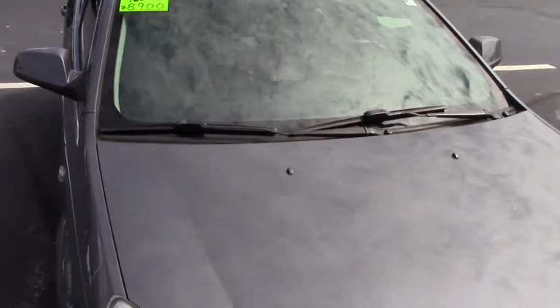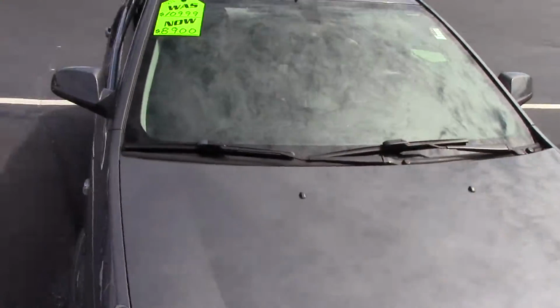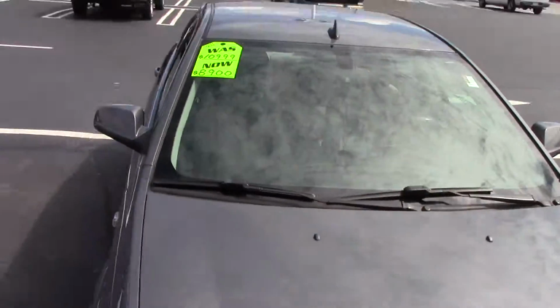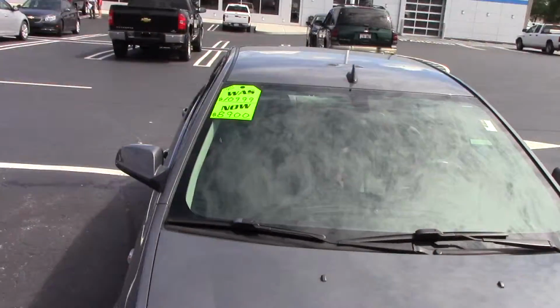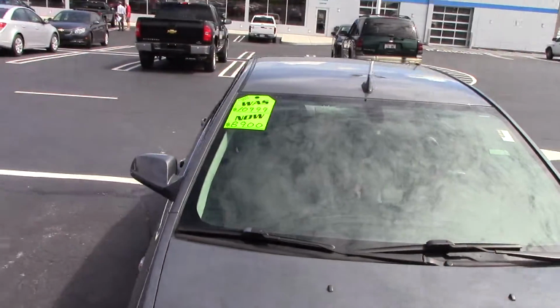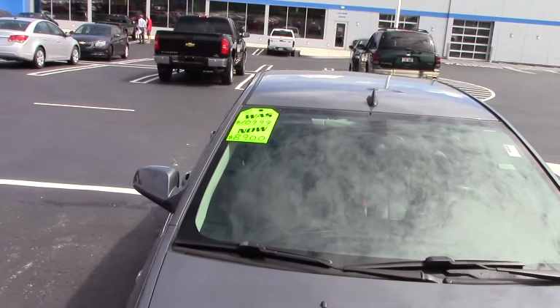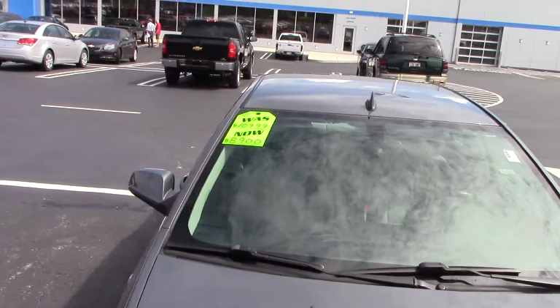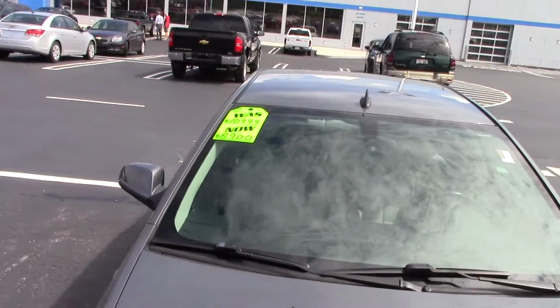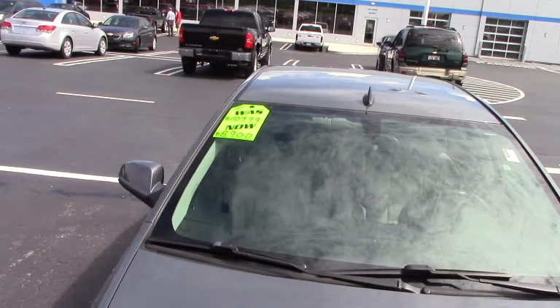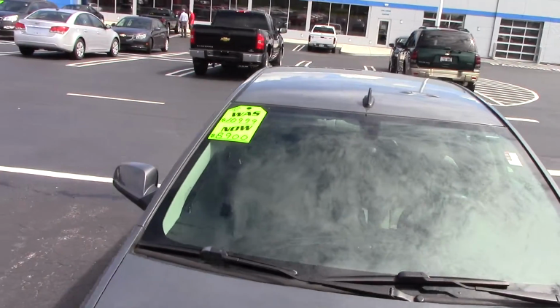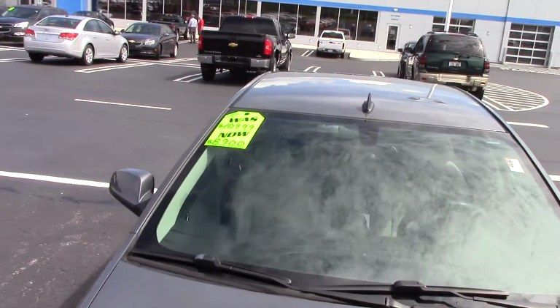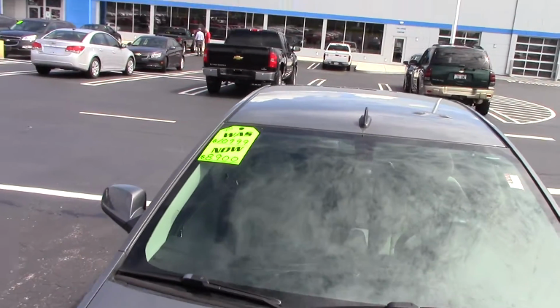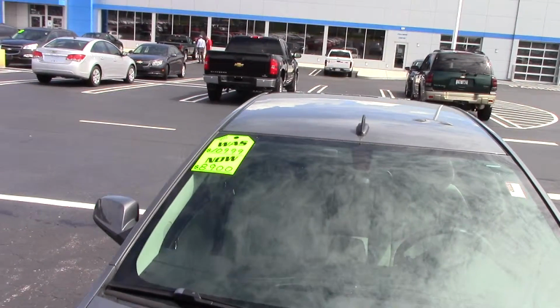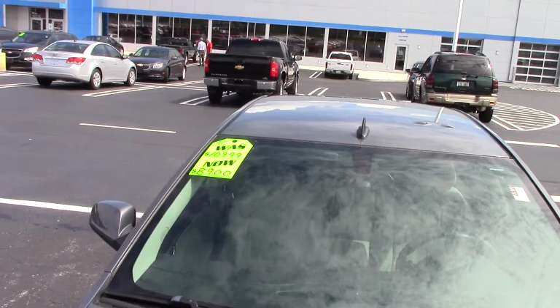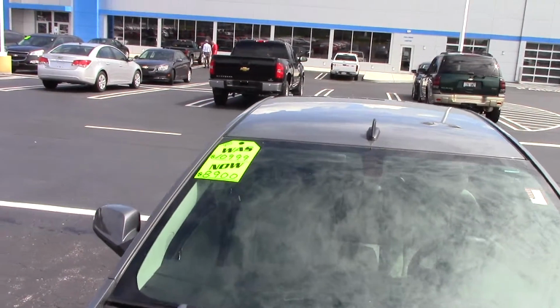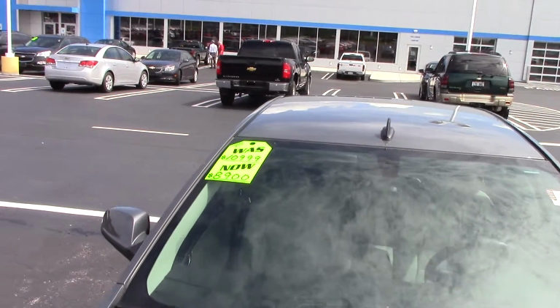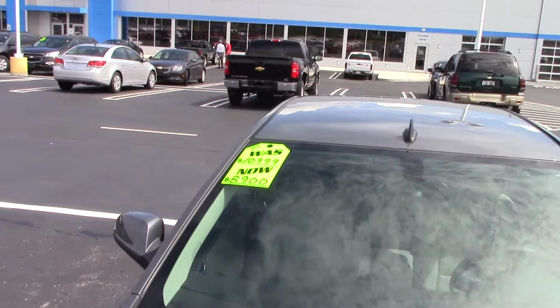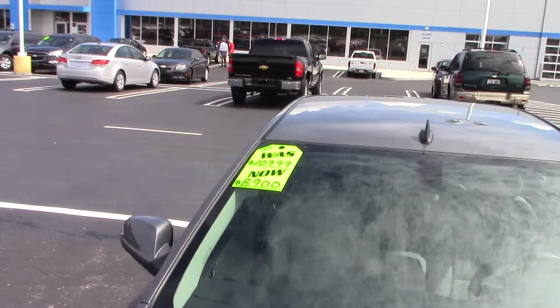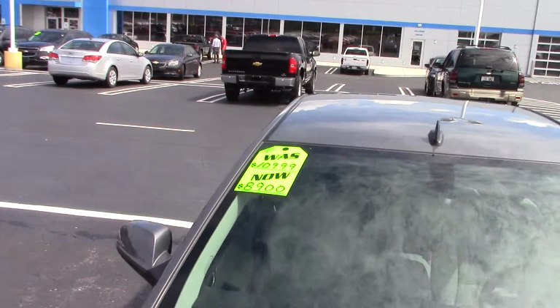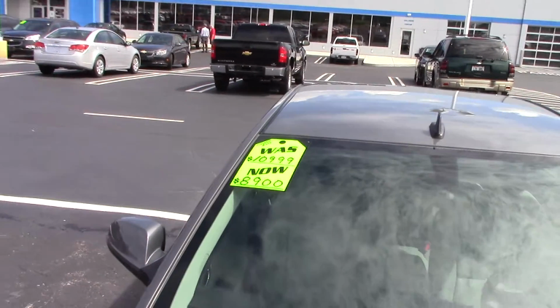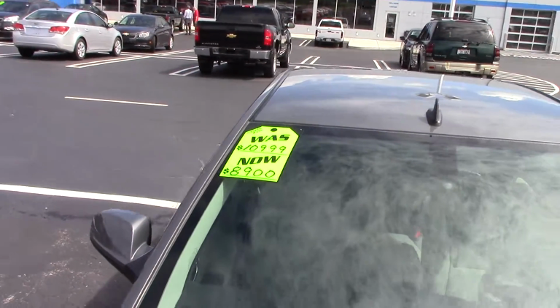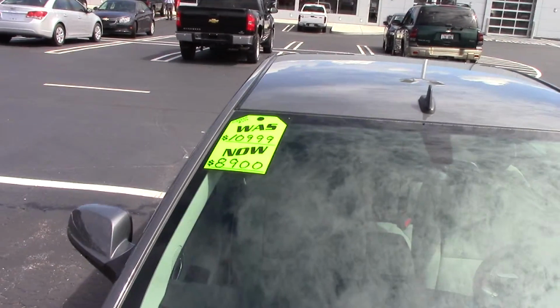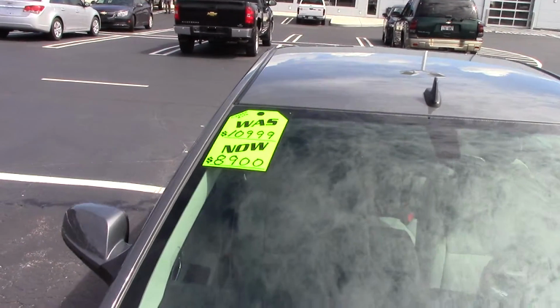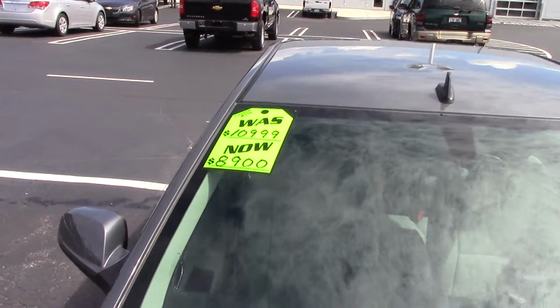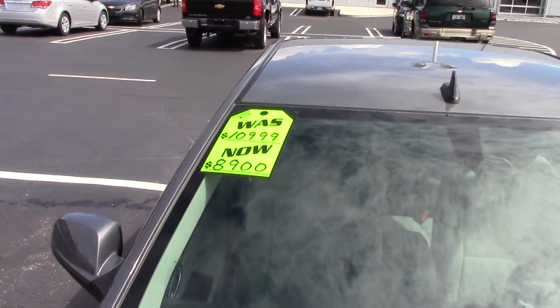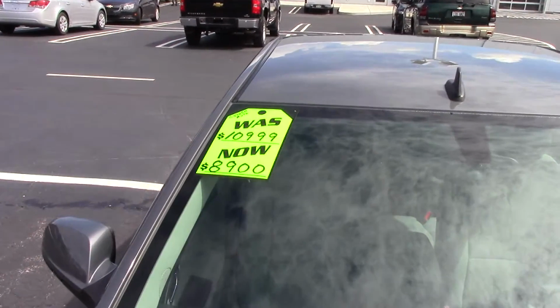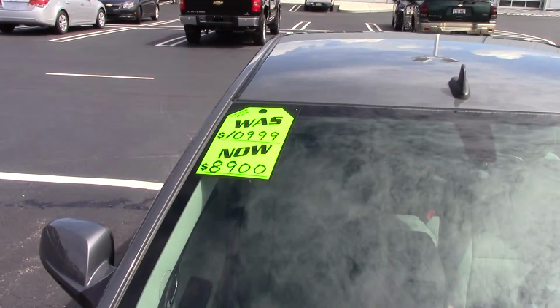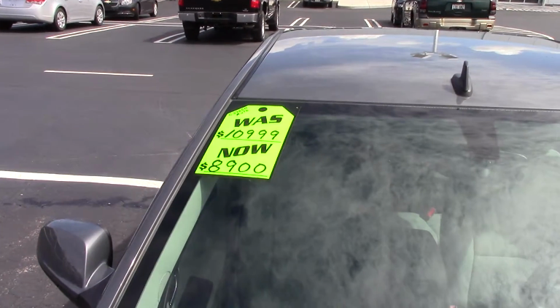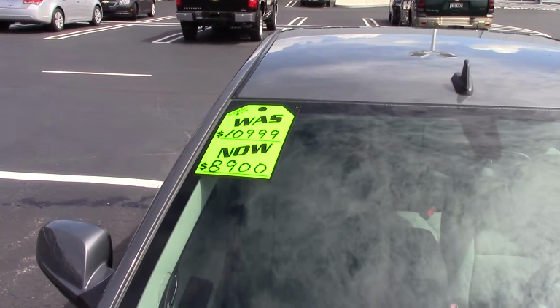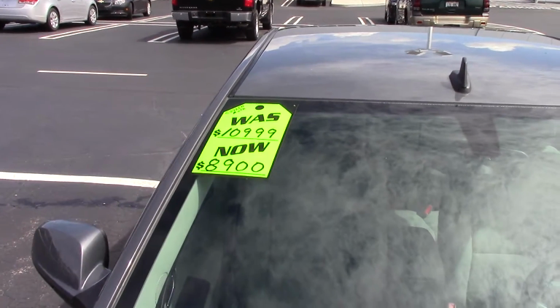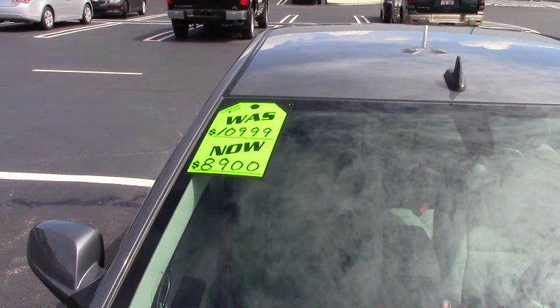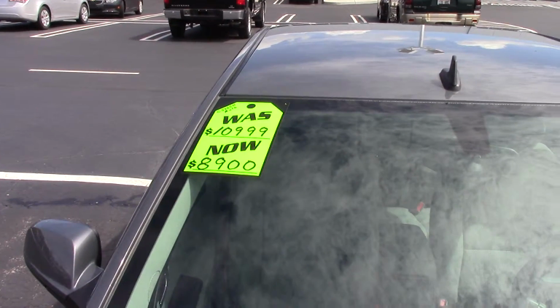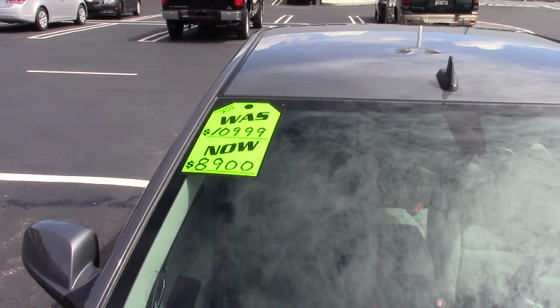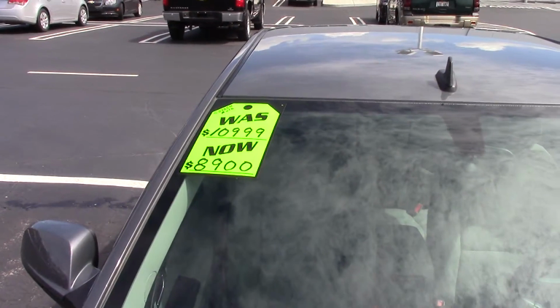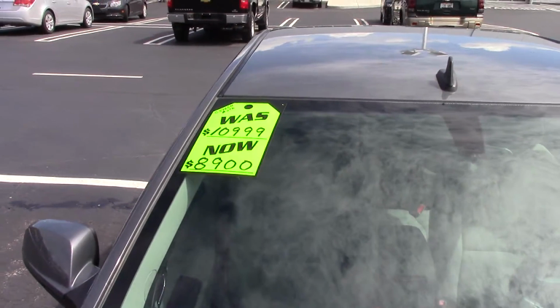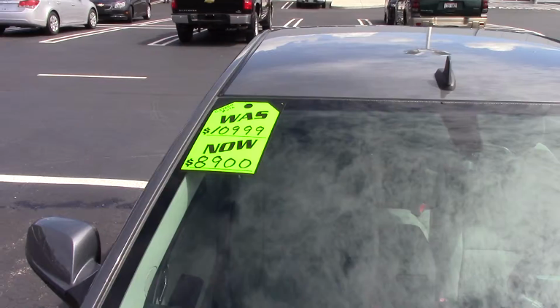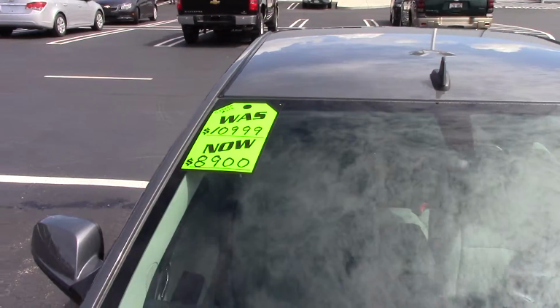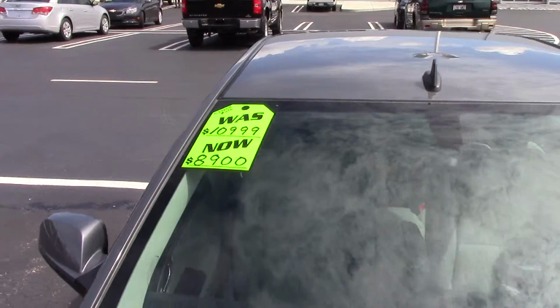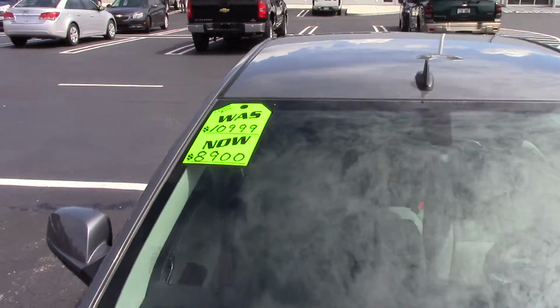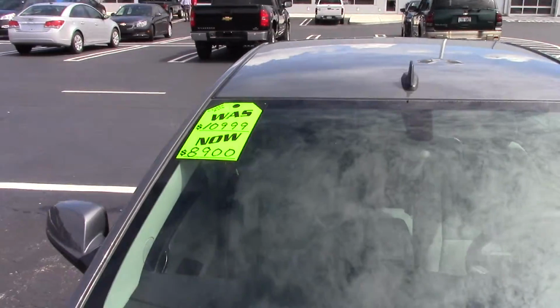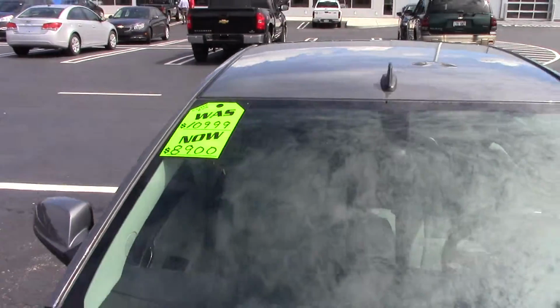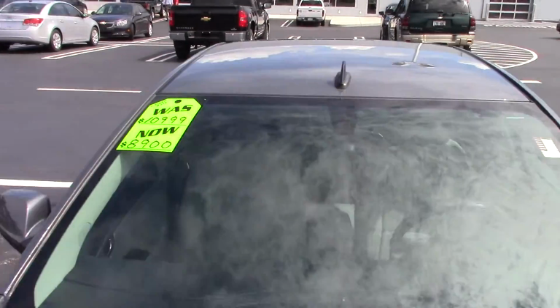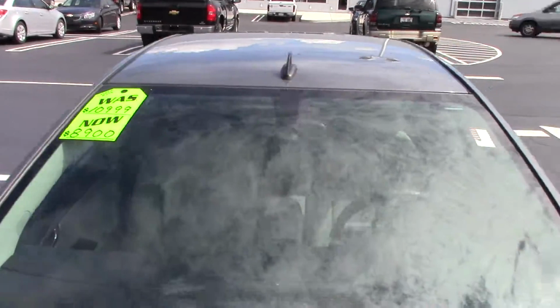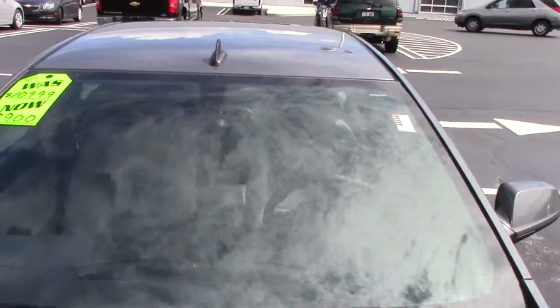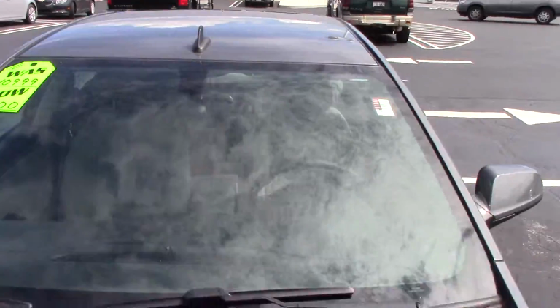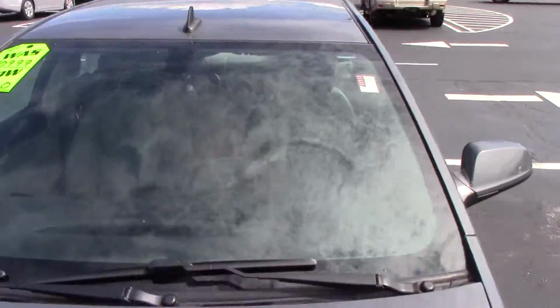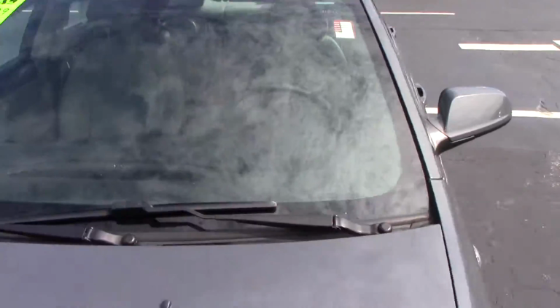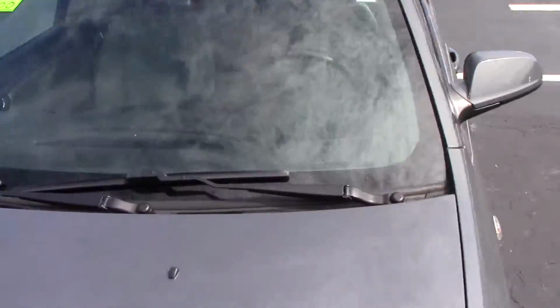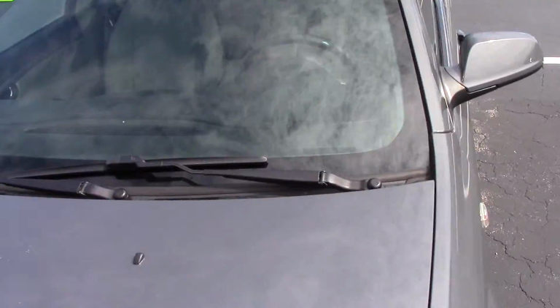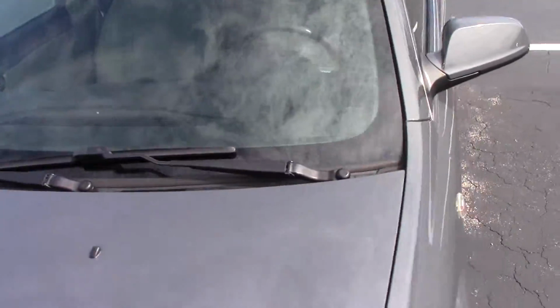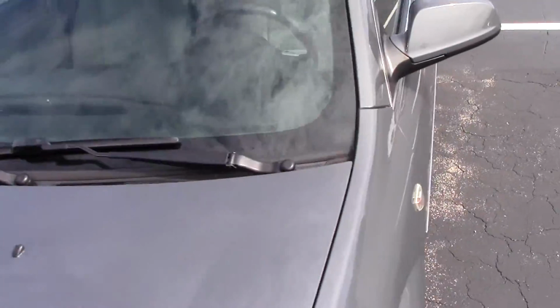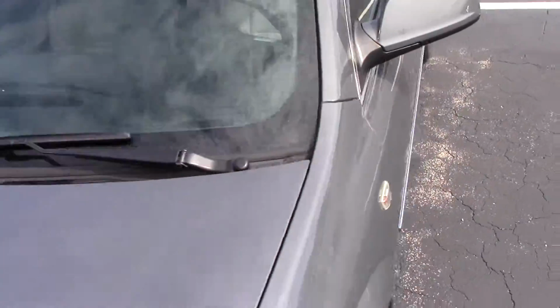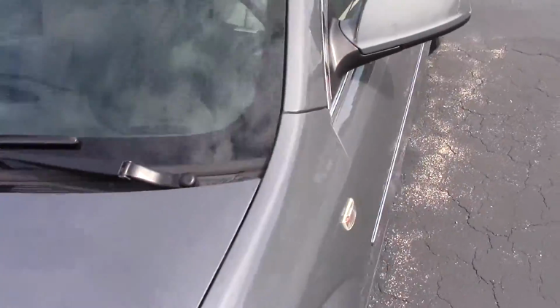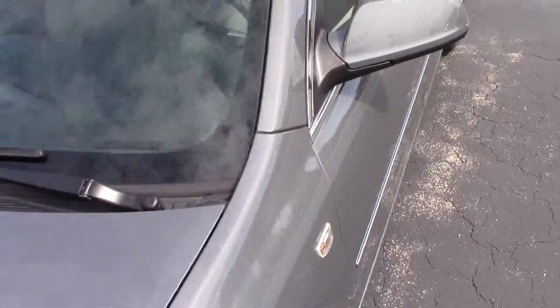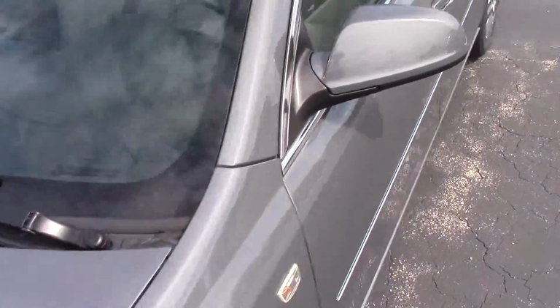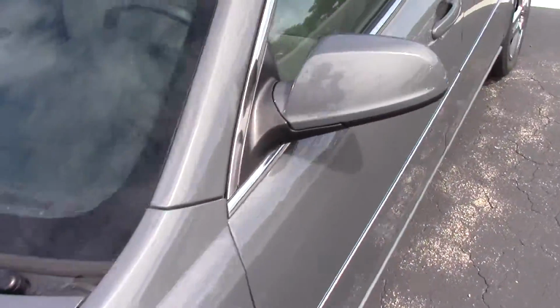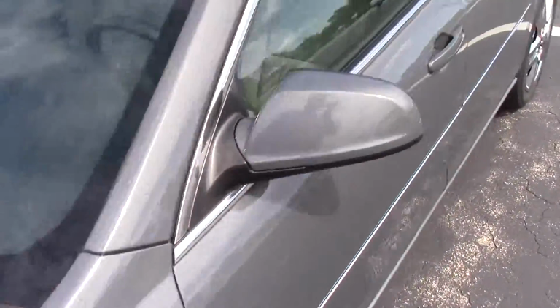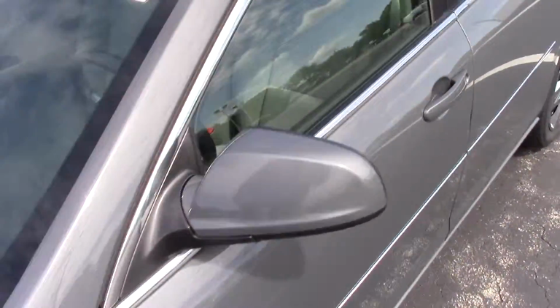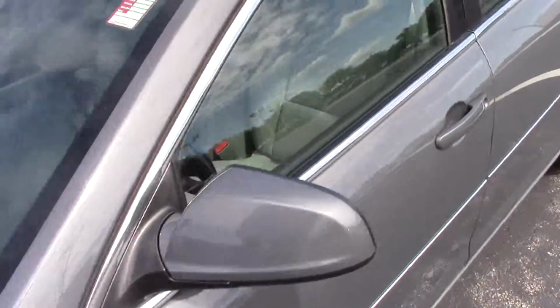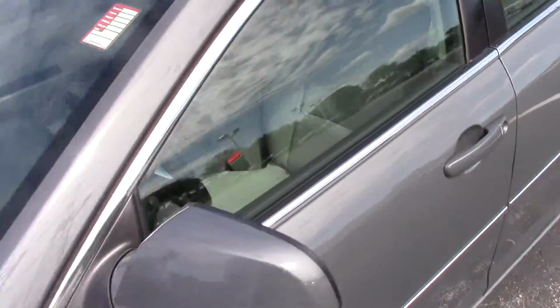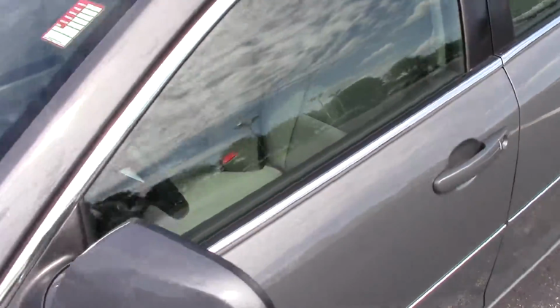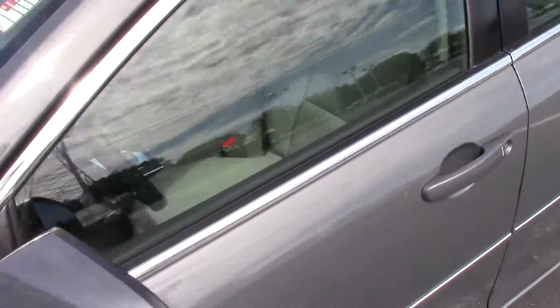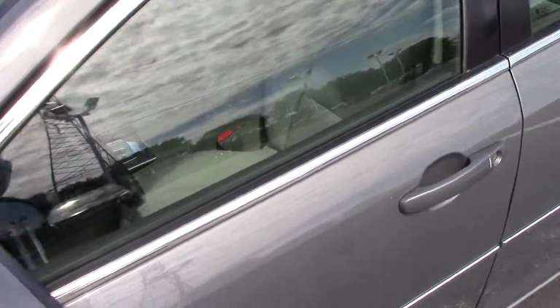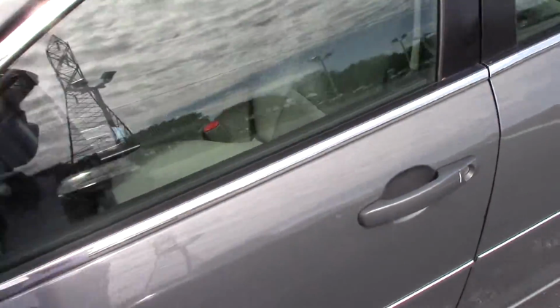The price there says $8,900. We actually have it online right now for $8,500. So let's look inside the car.